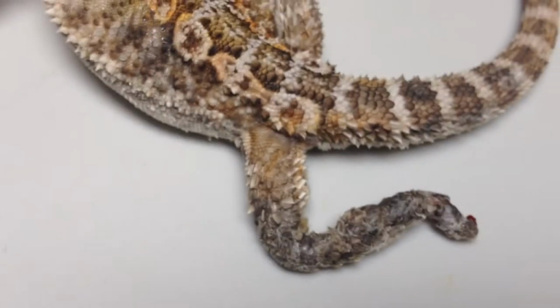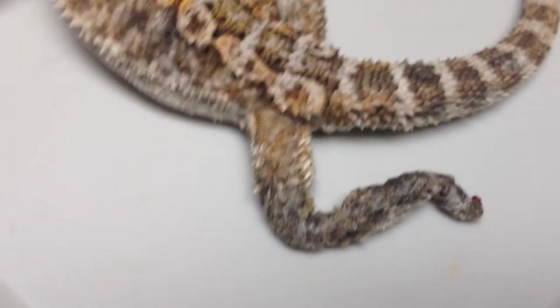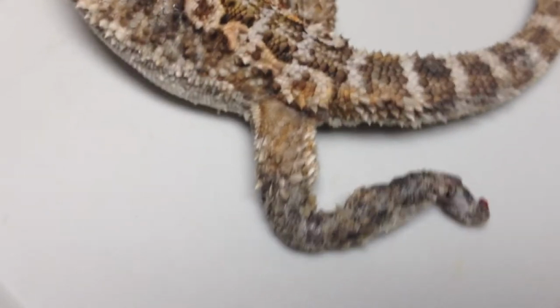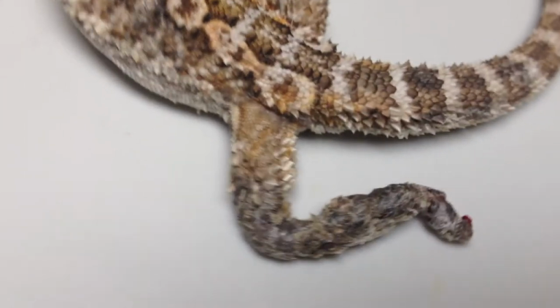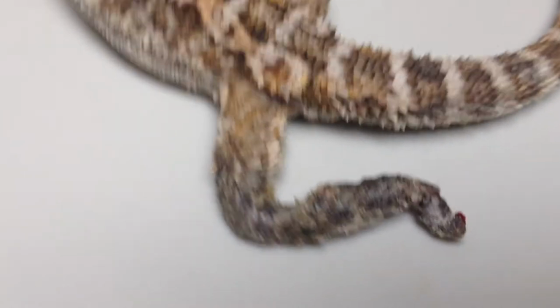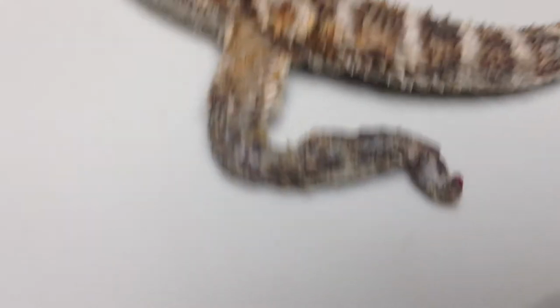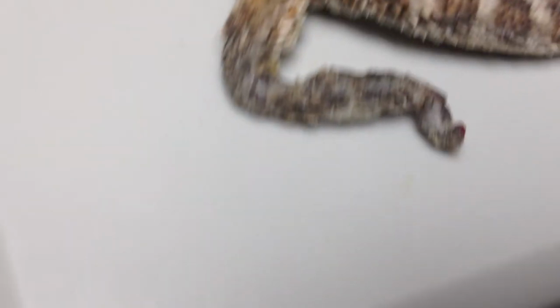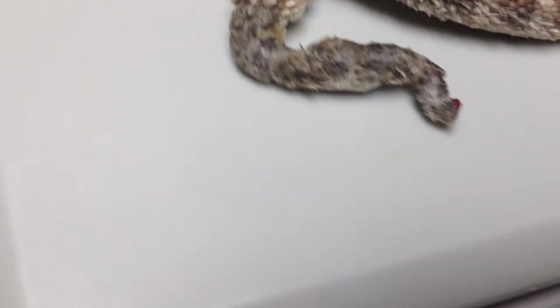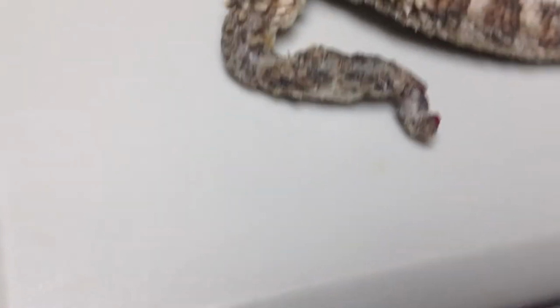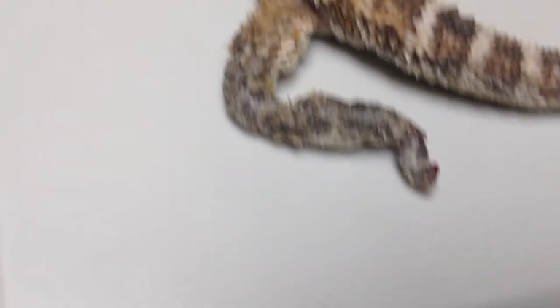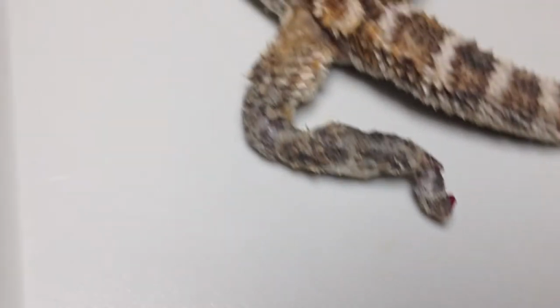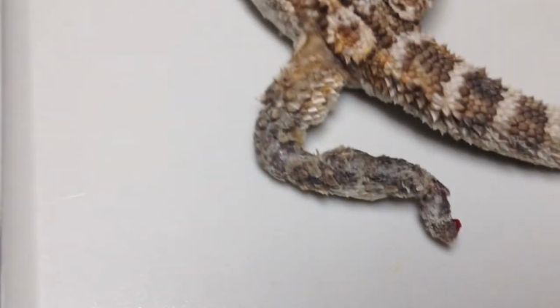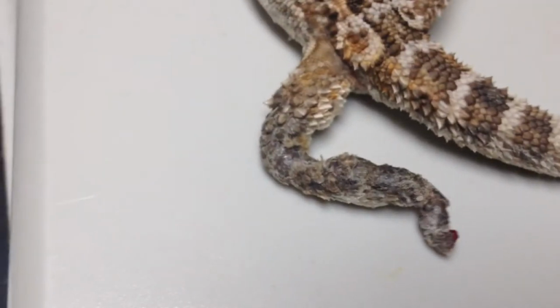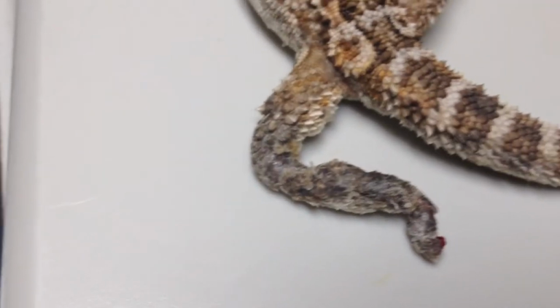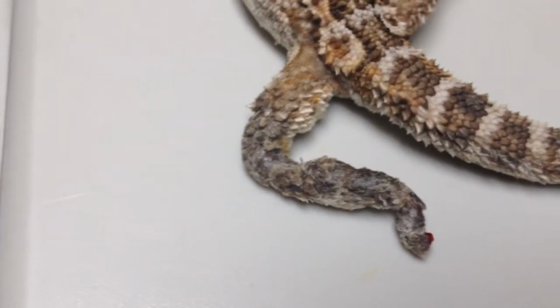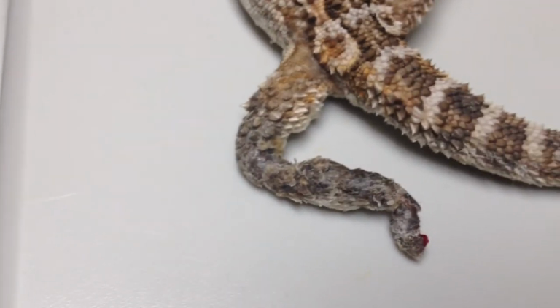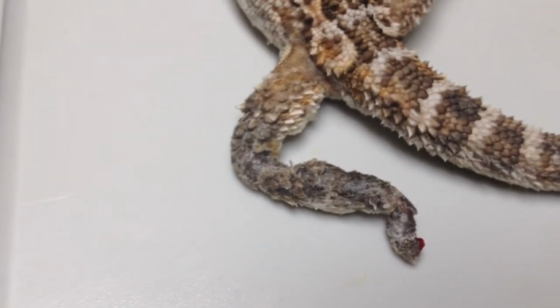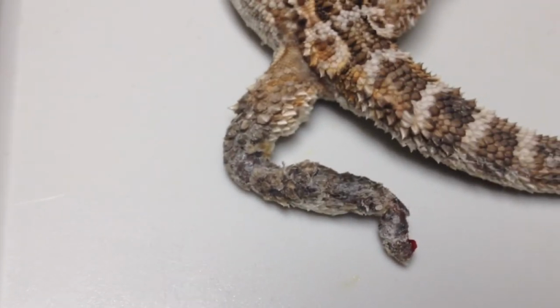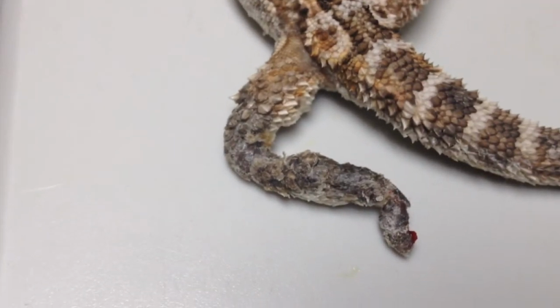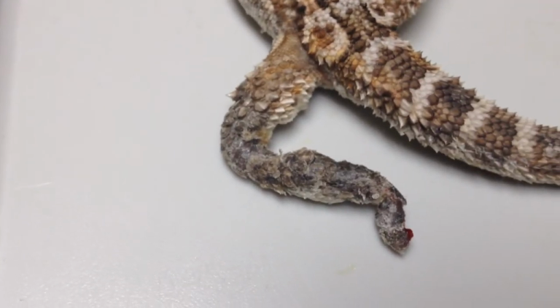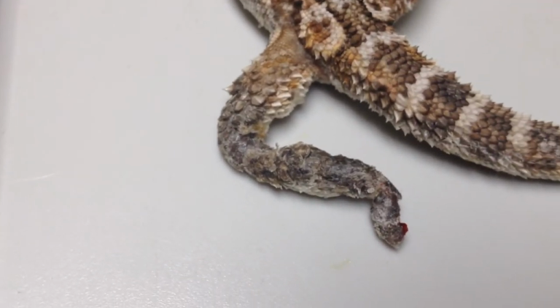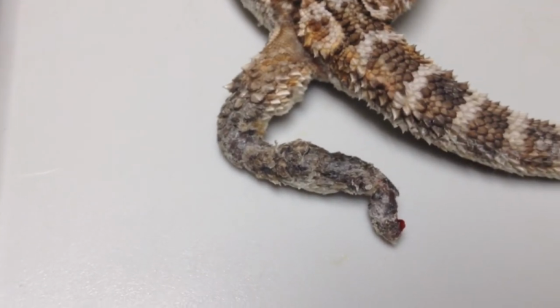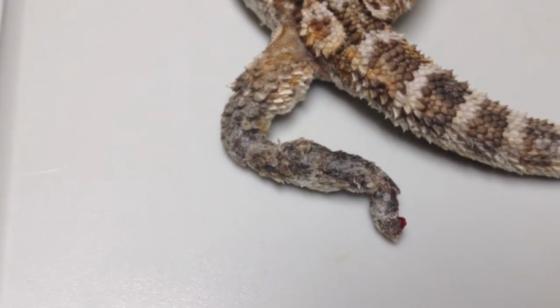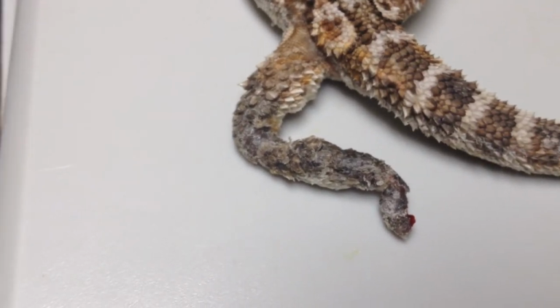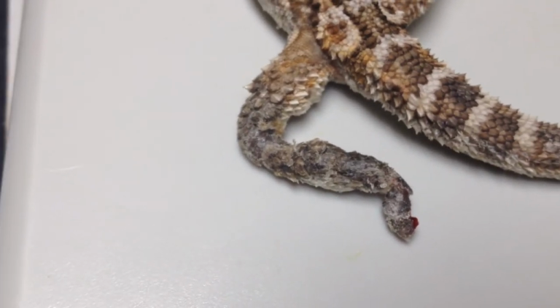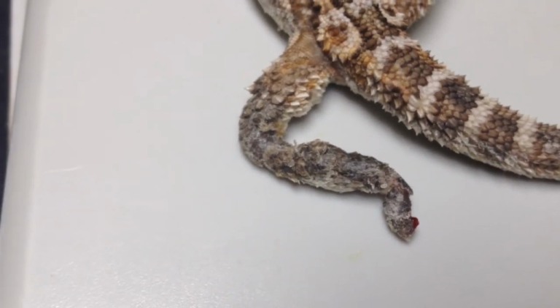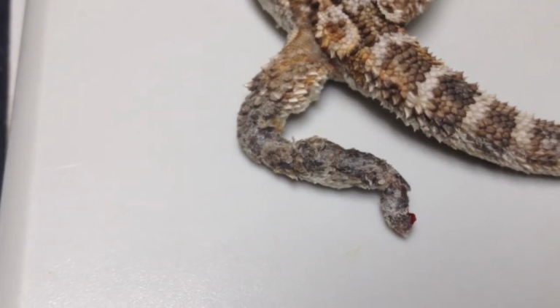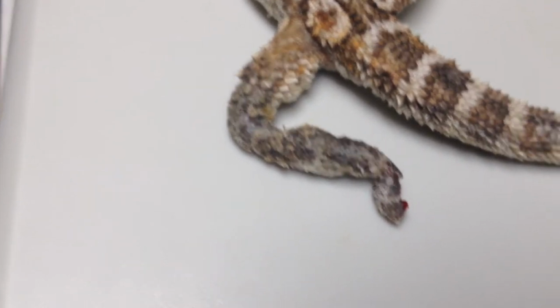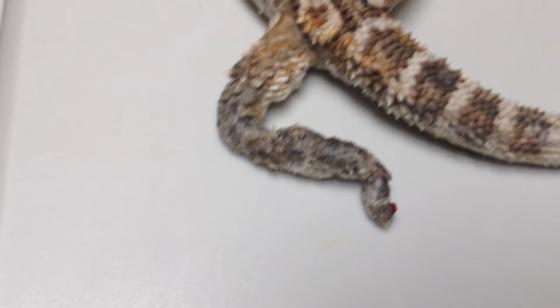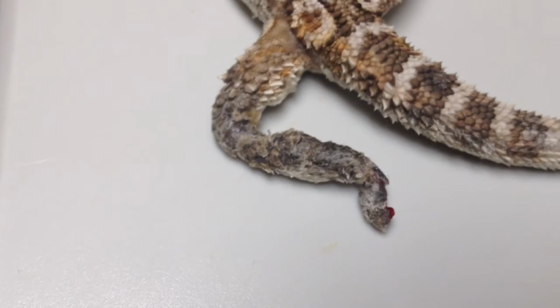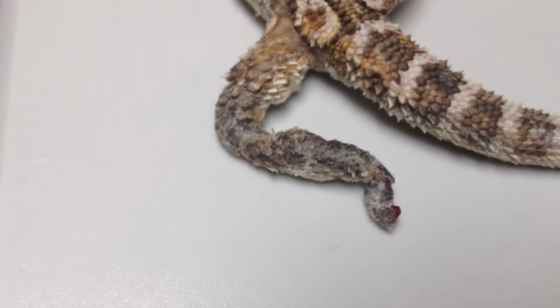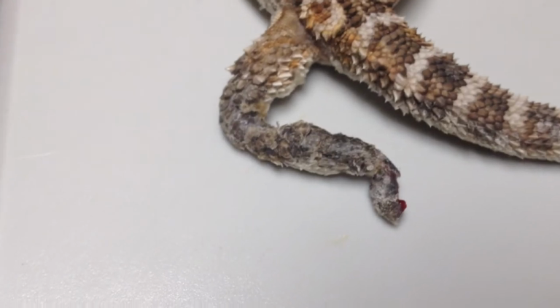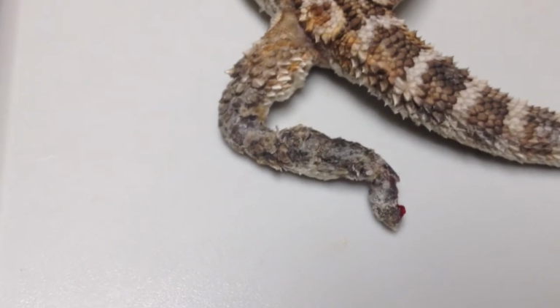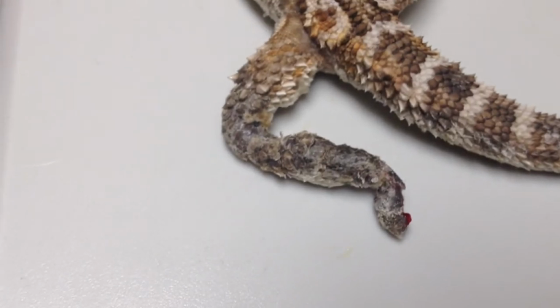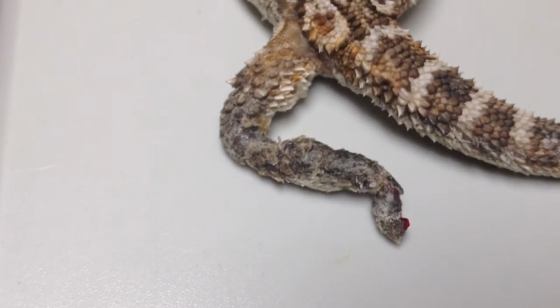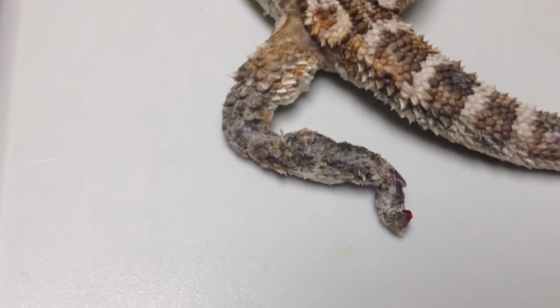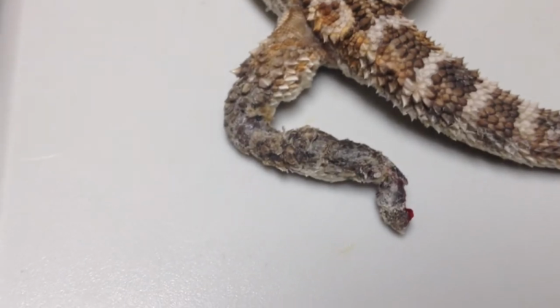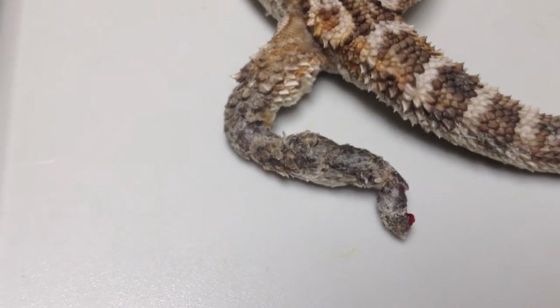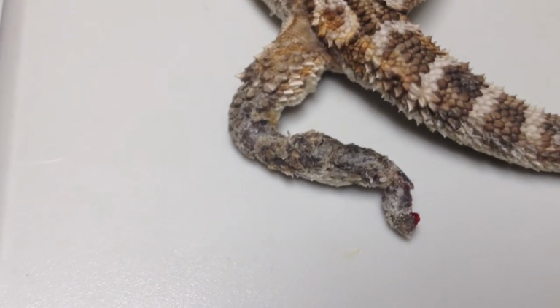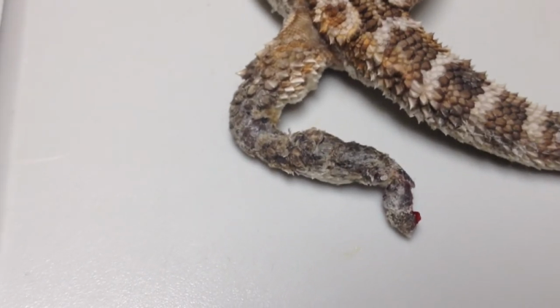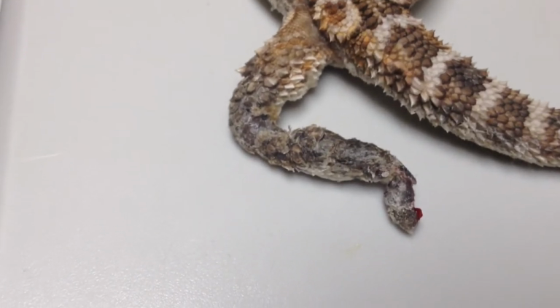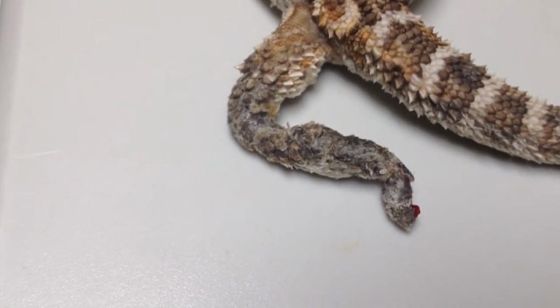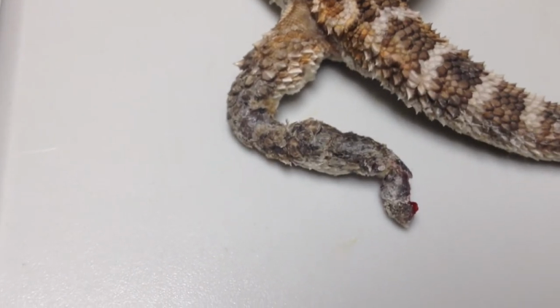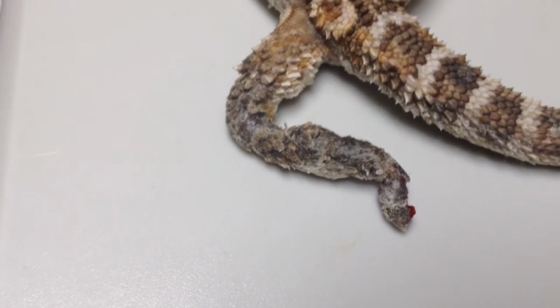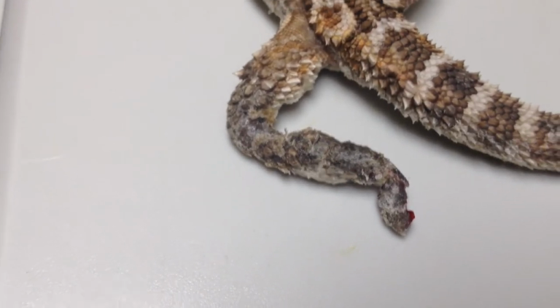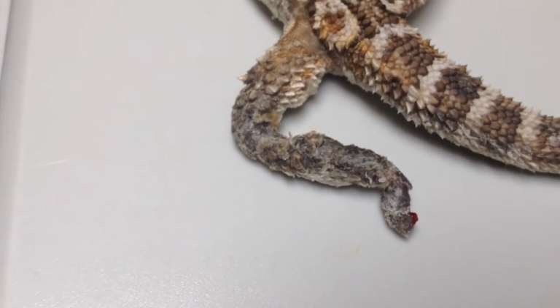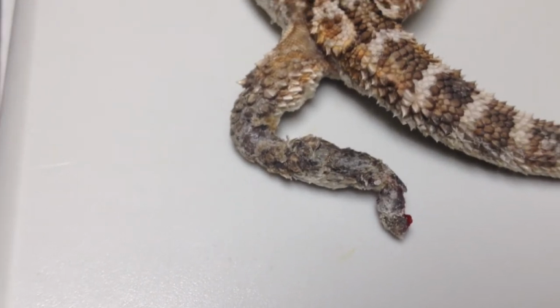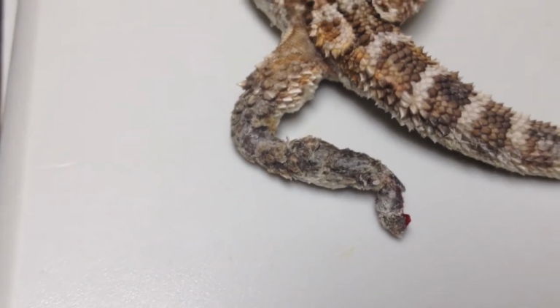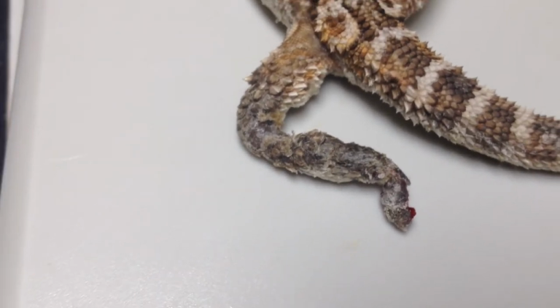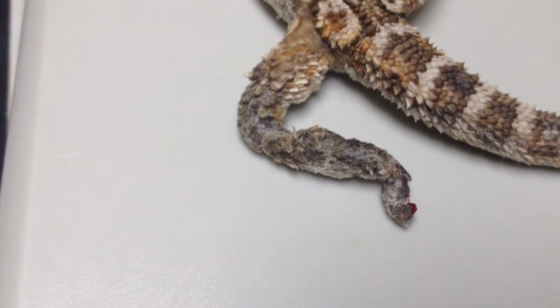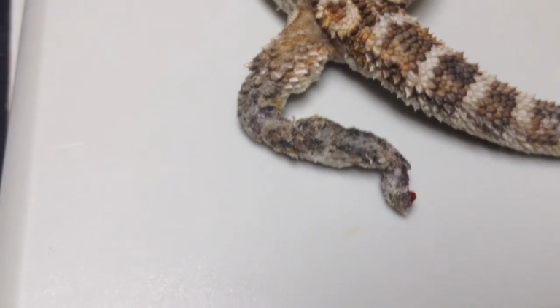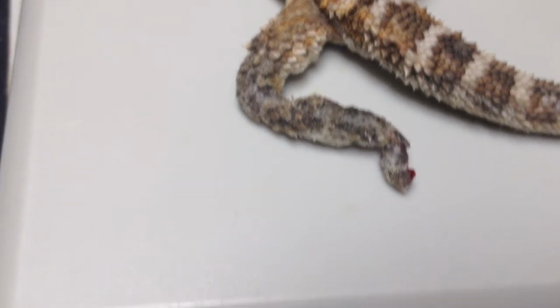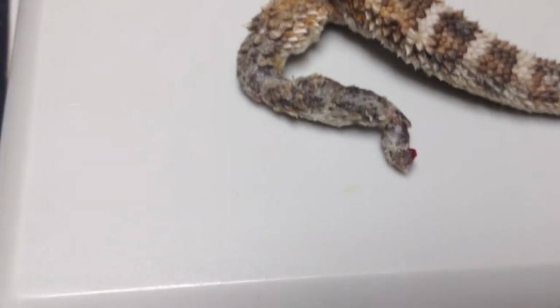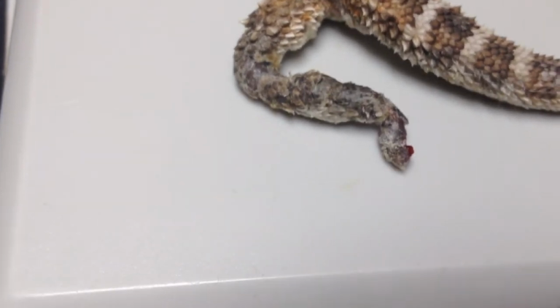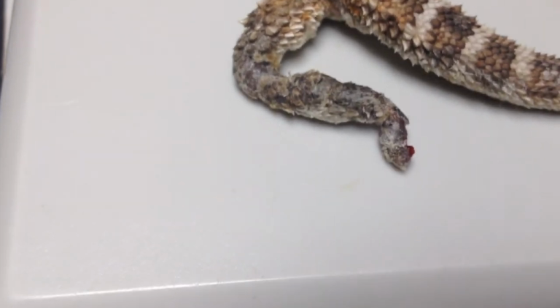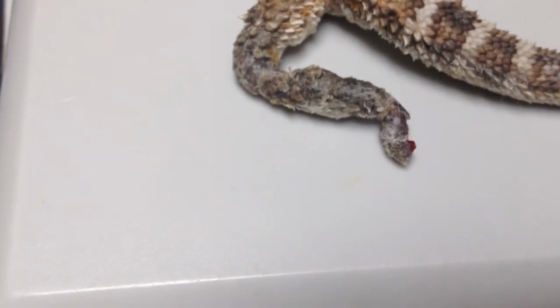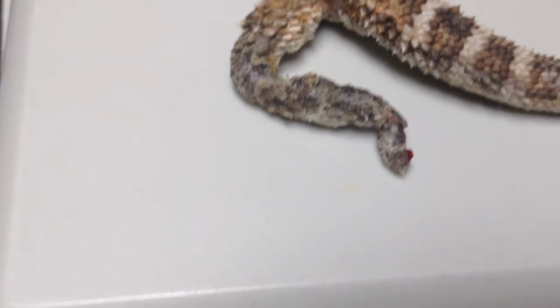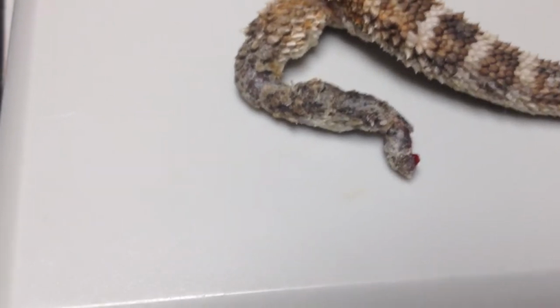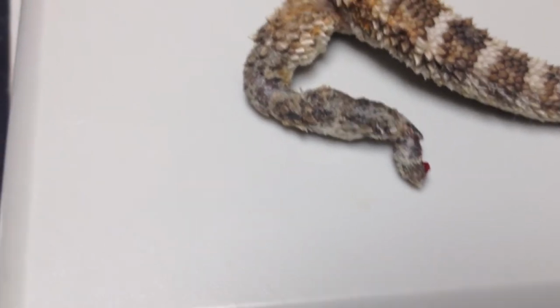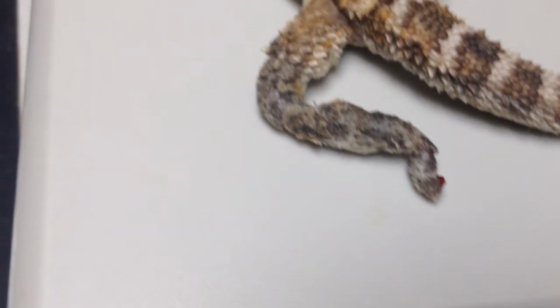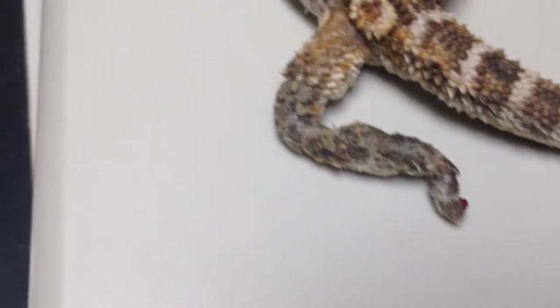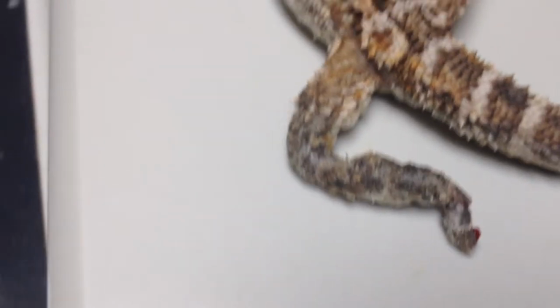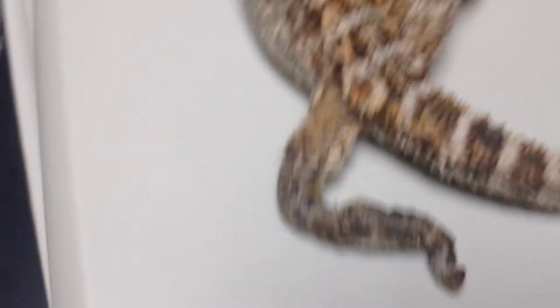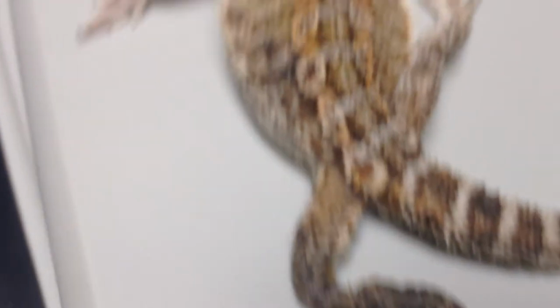But the owners would like to try a less expensive route first, so we're going to try to scrub this up, do some good wound care topically, and that just might work.